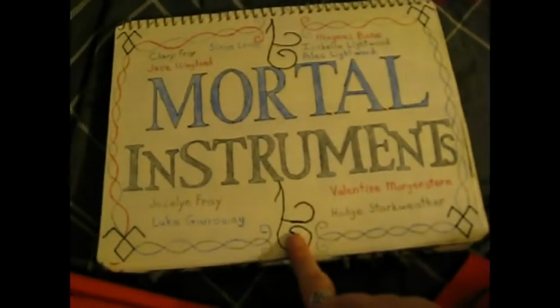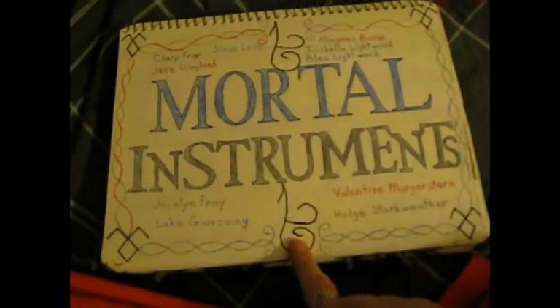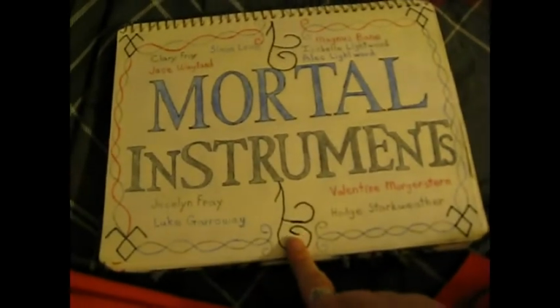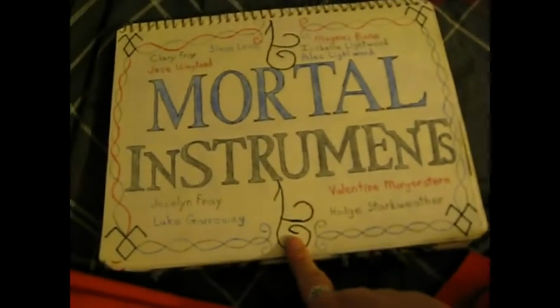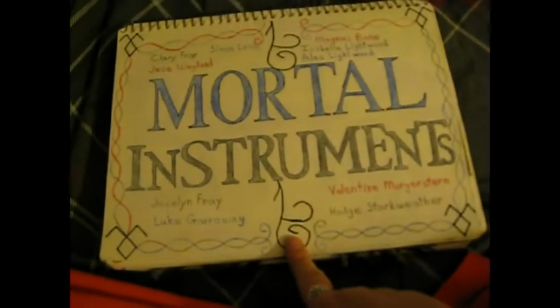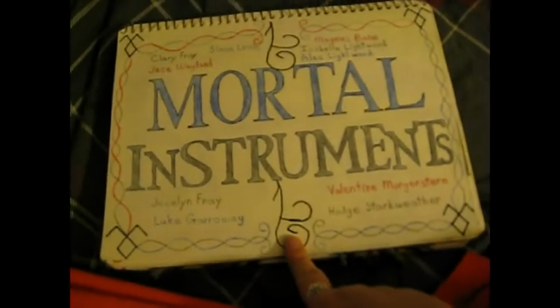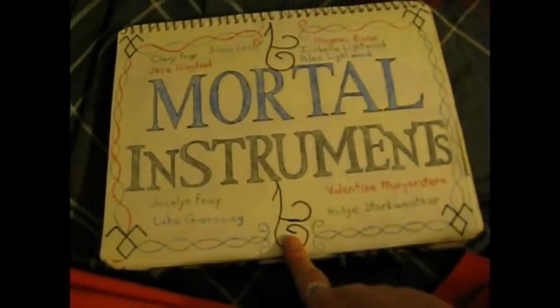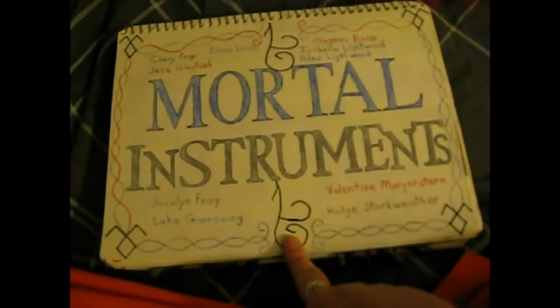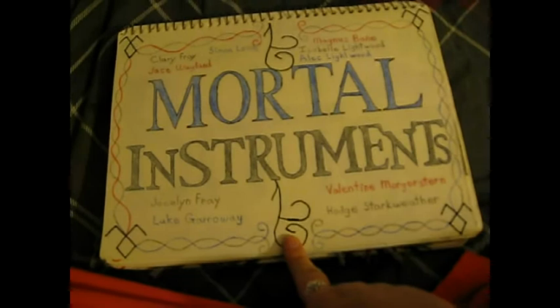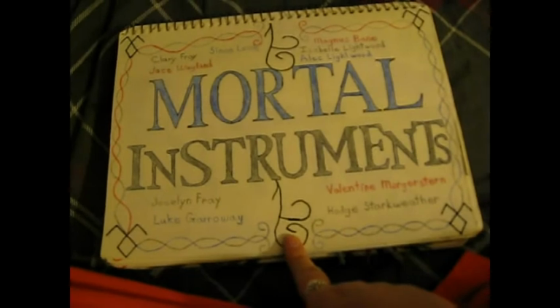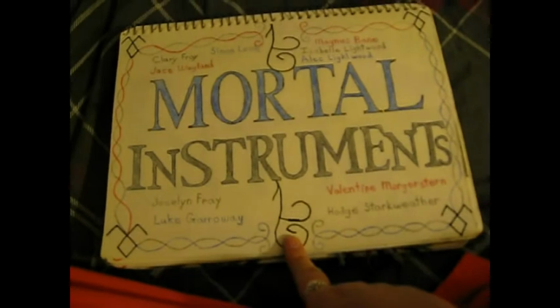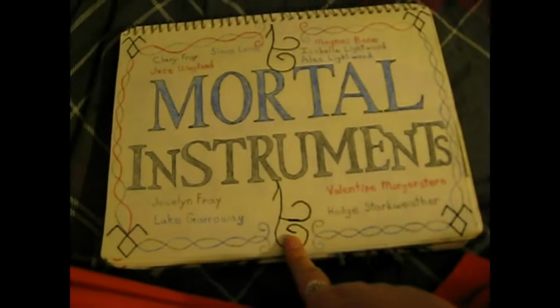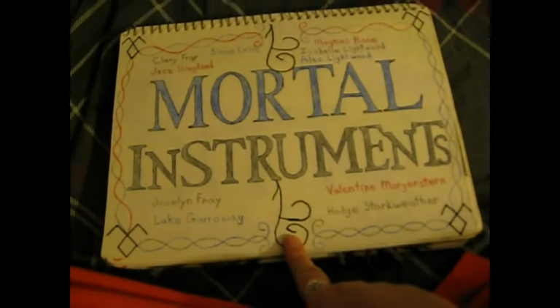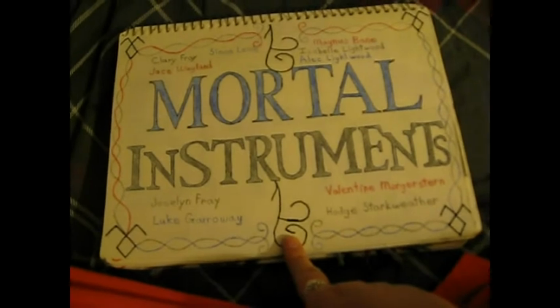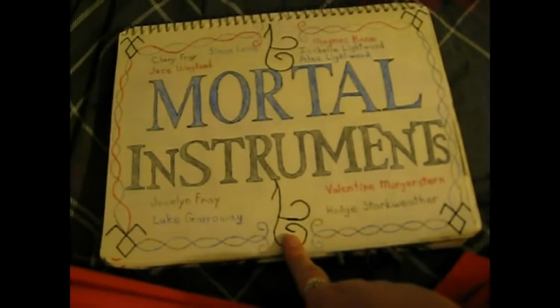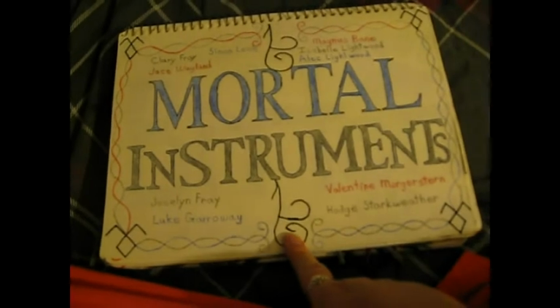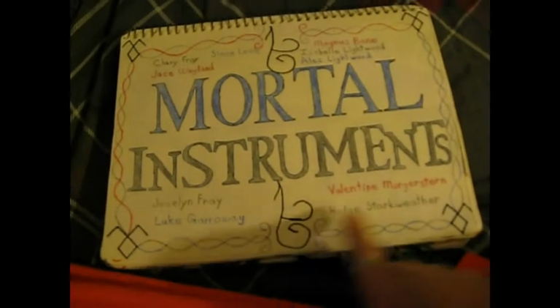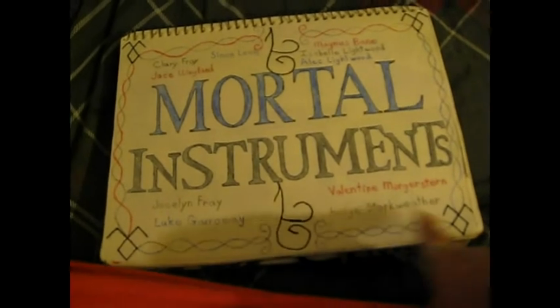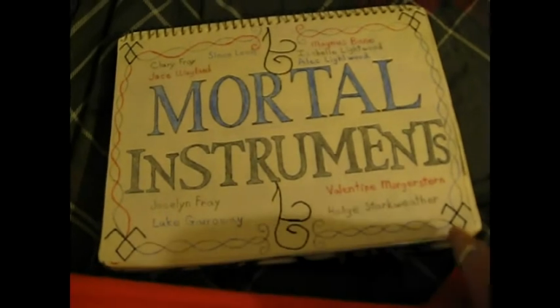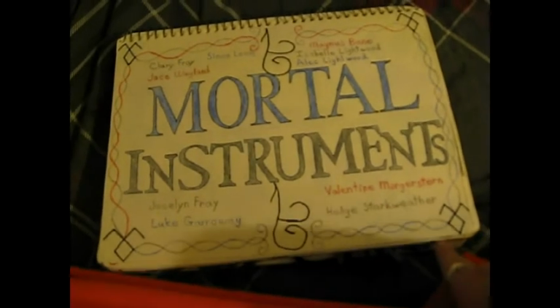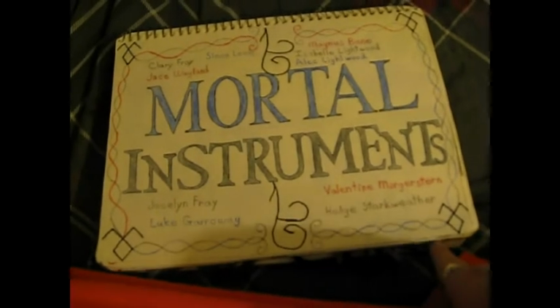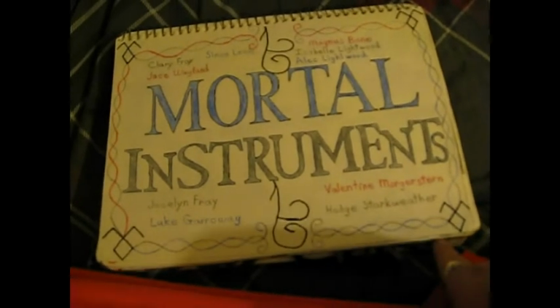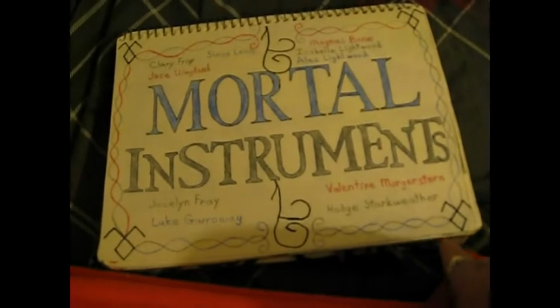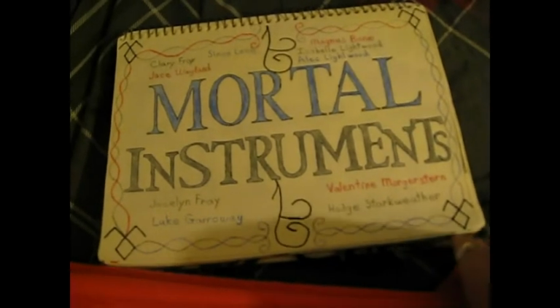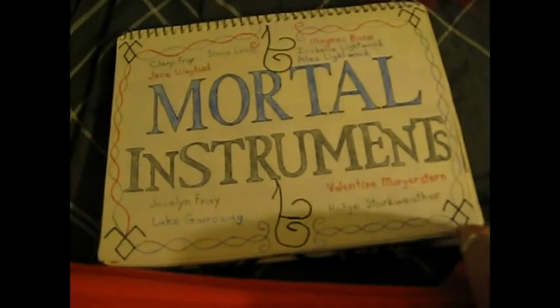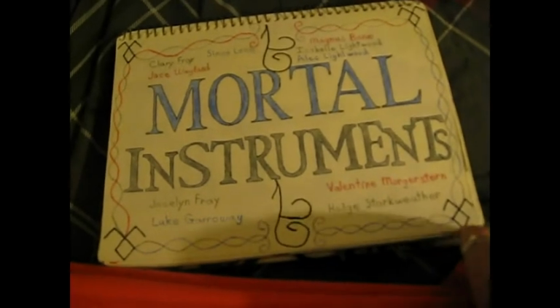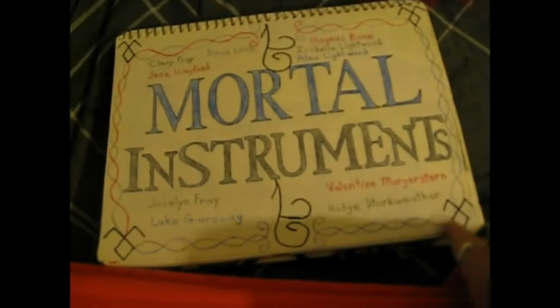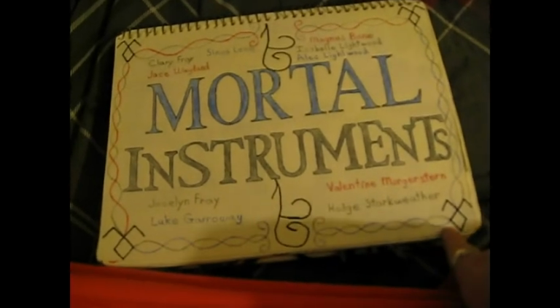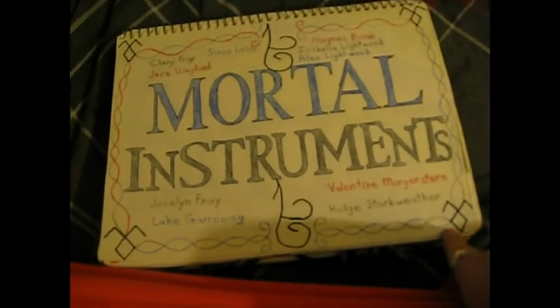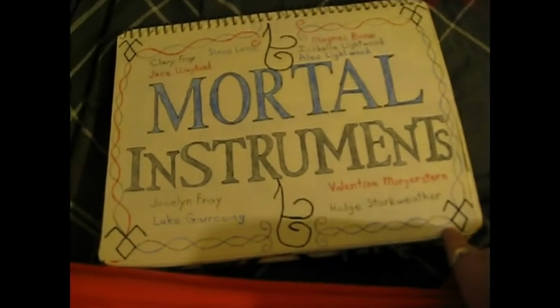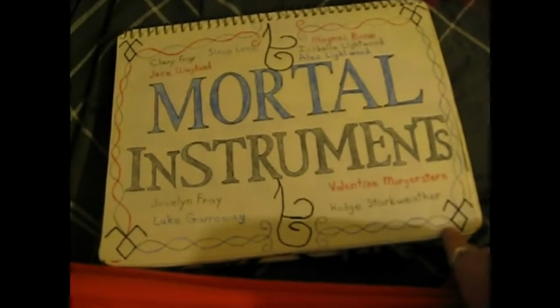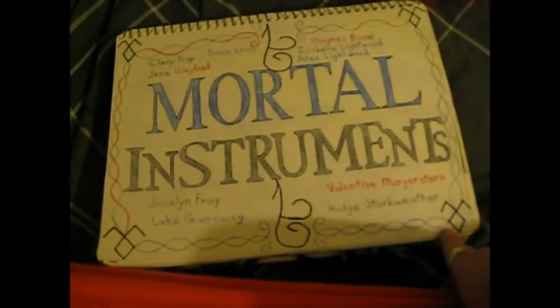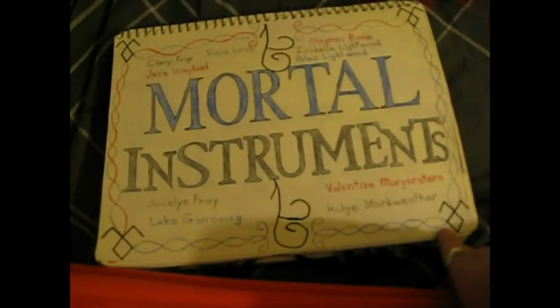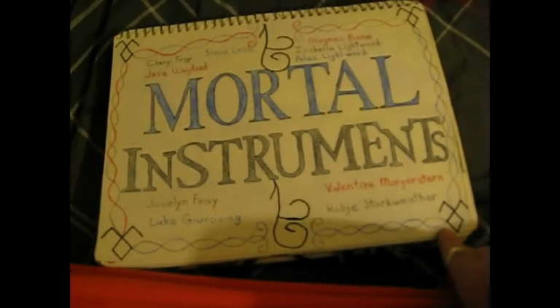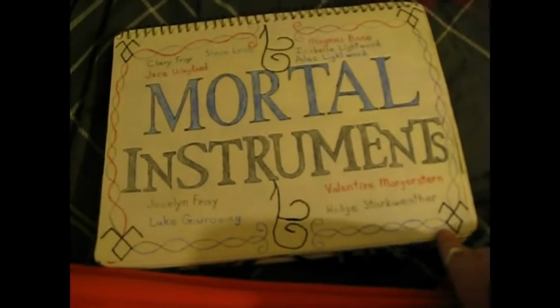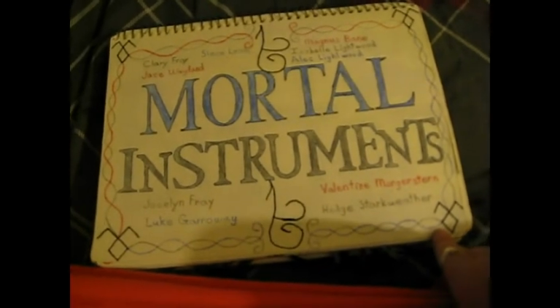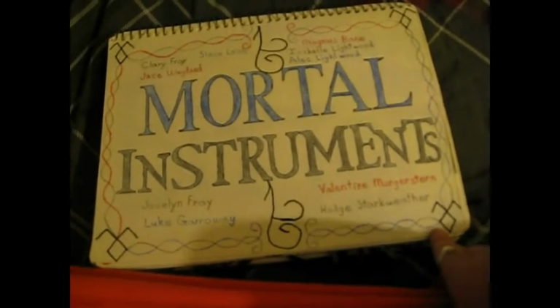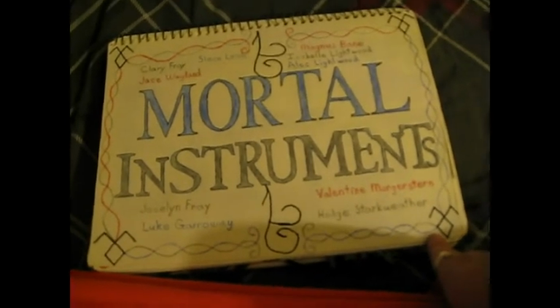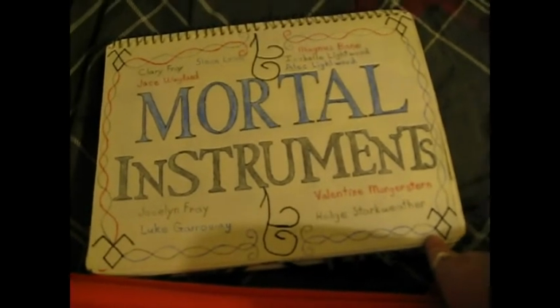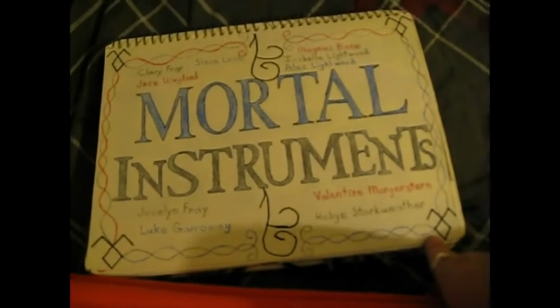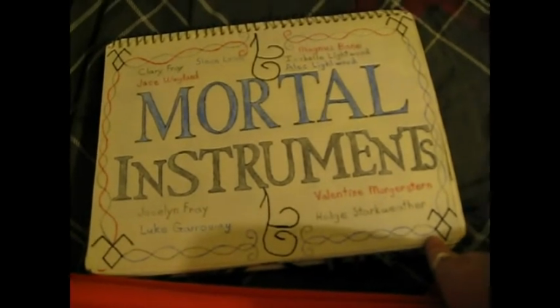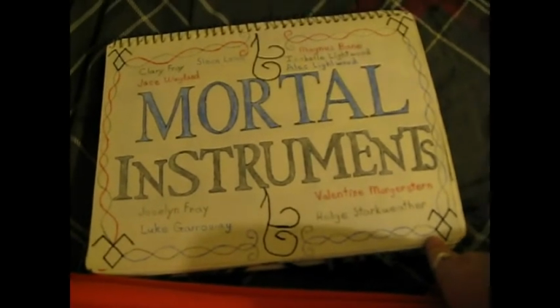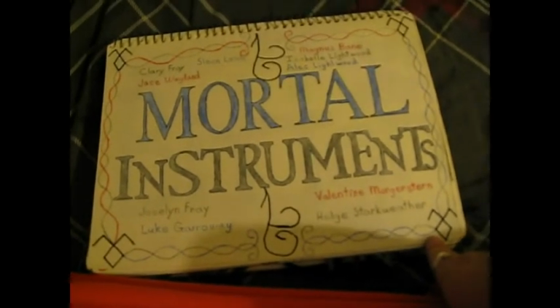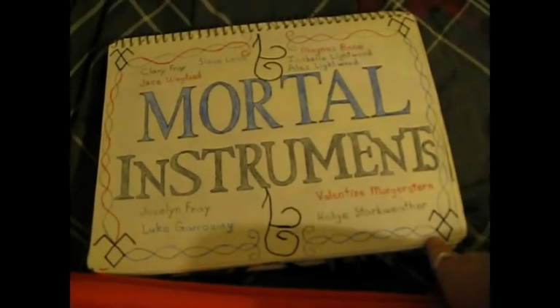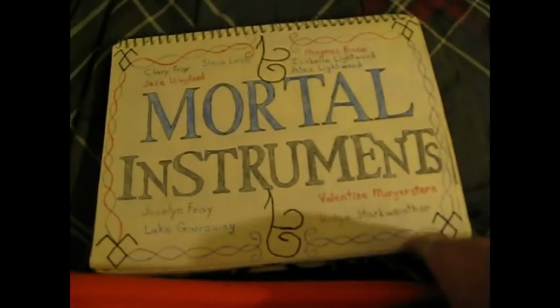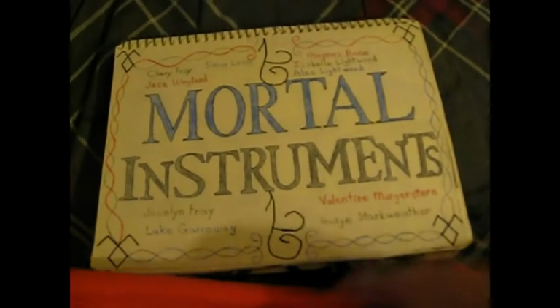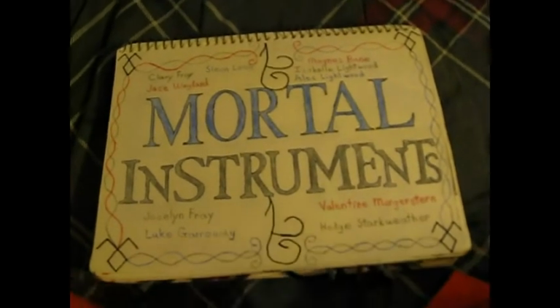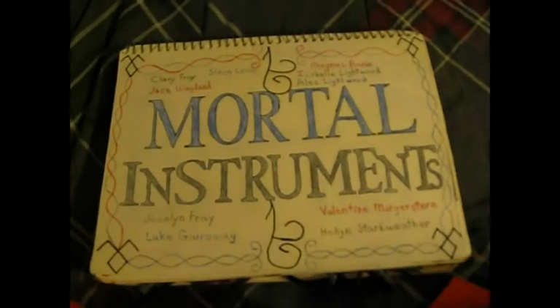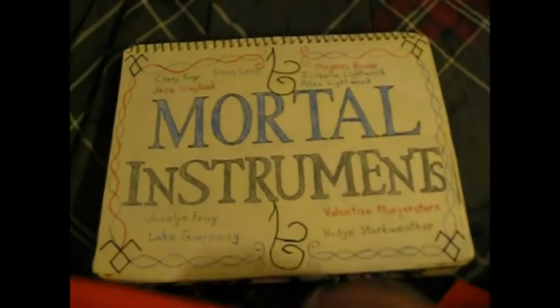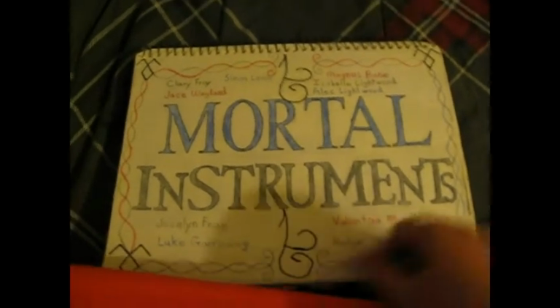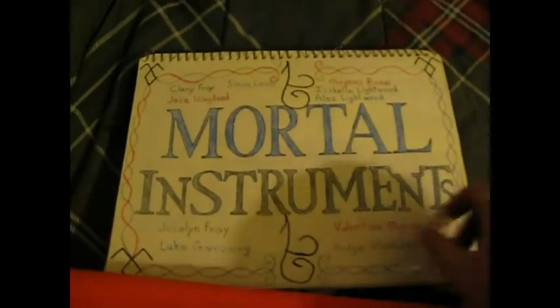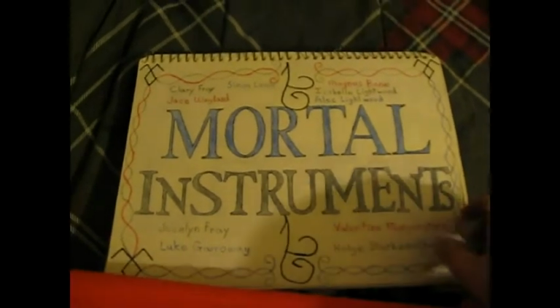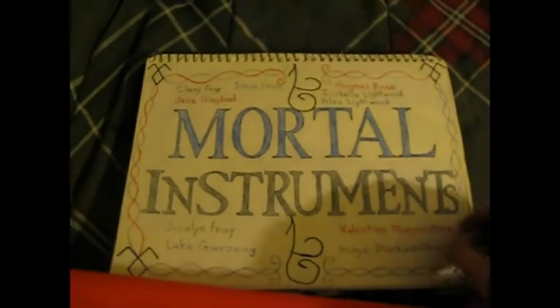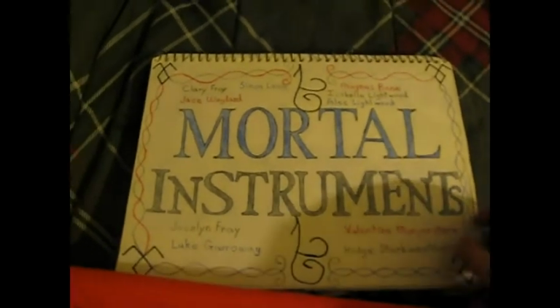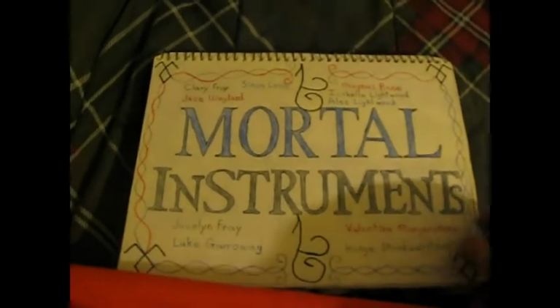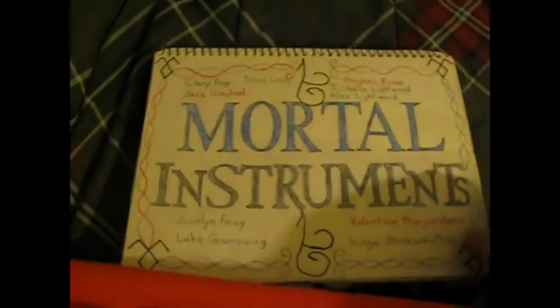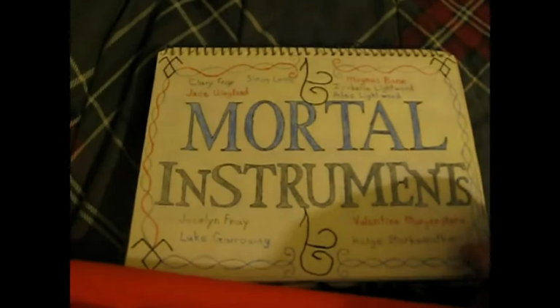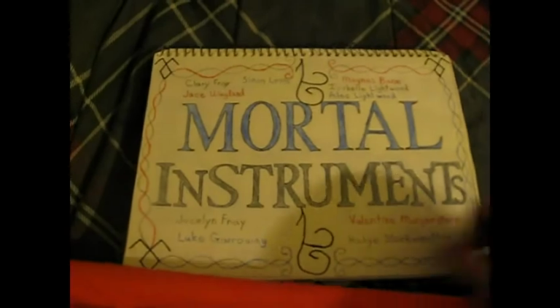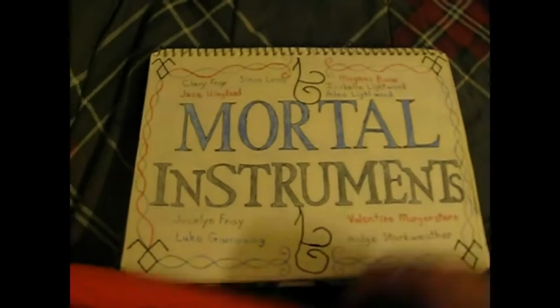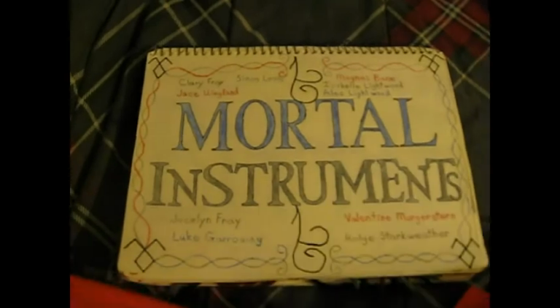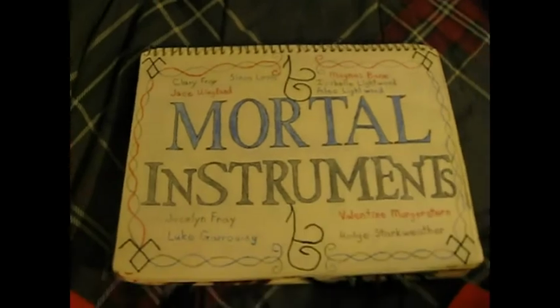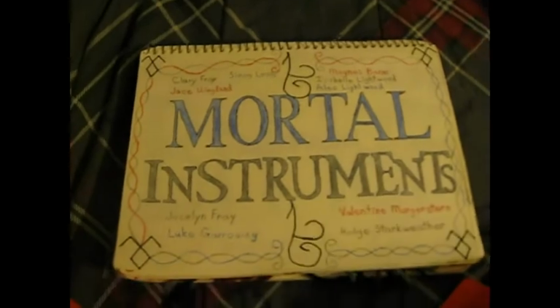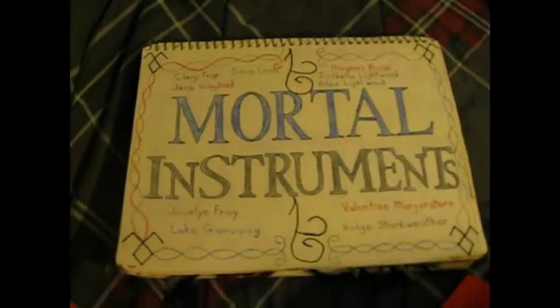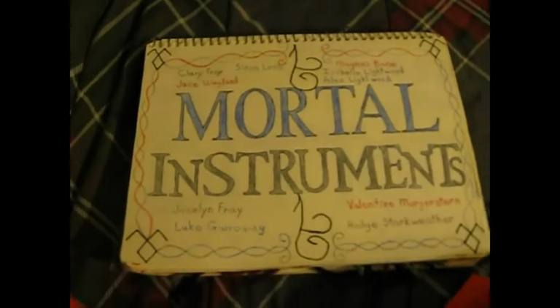This one means strength, and these mean angelic — of course if you've seen it, you already know that.